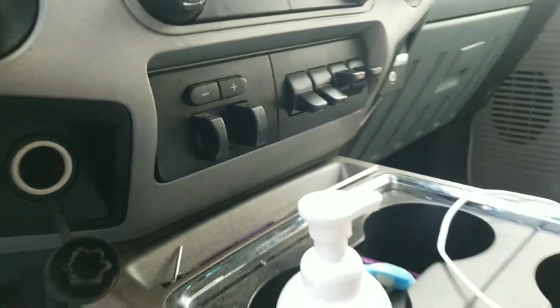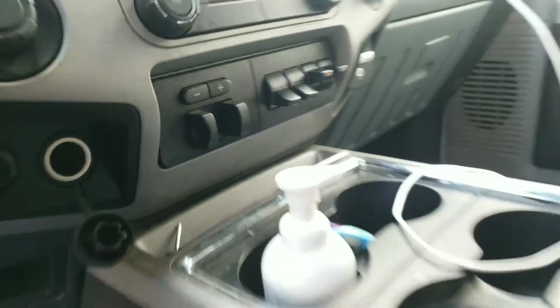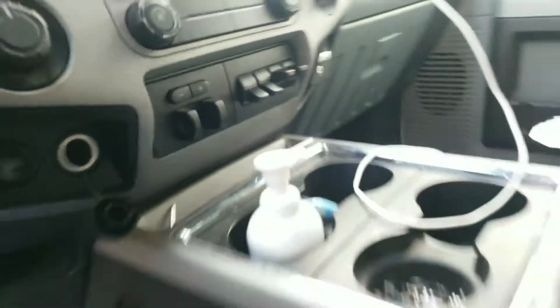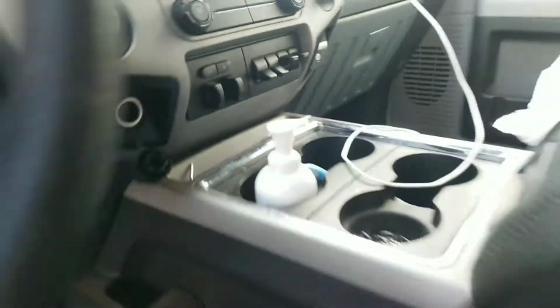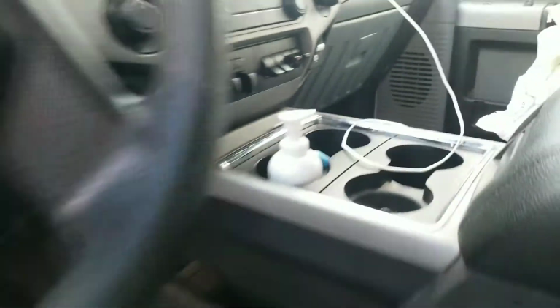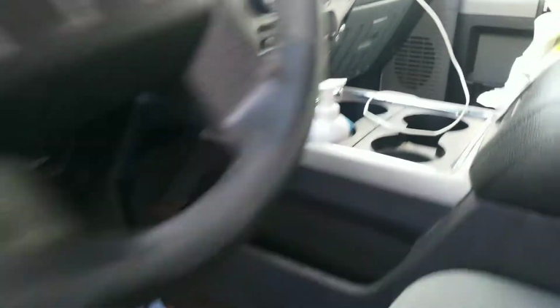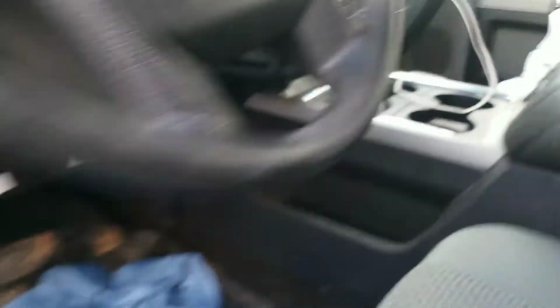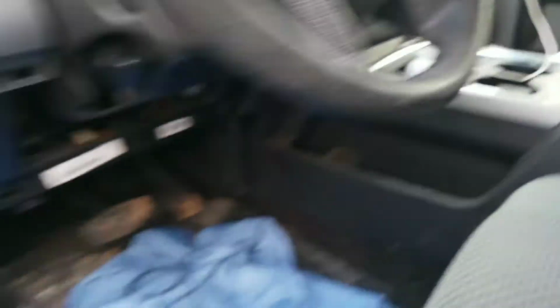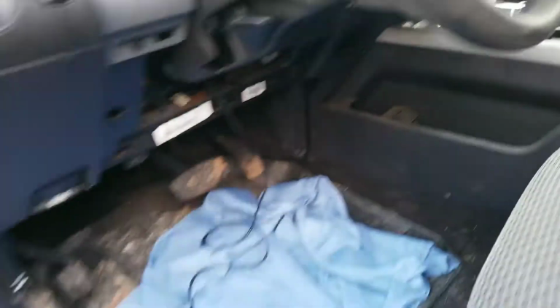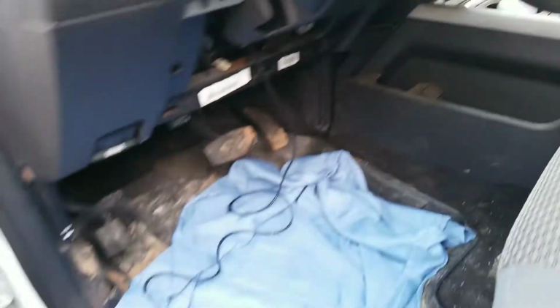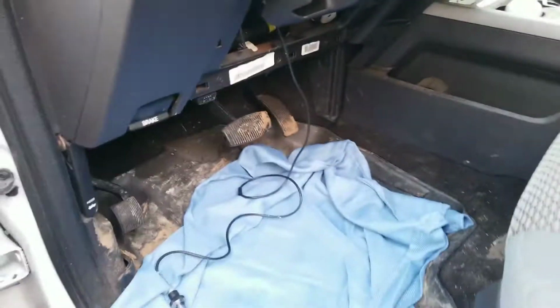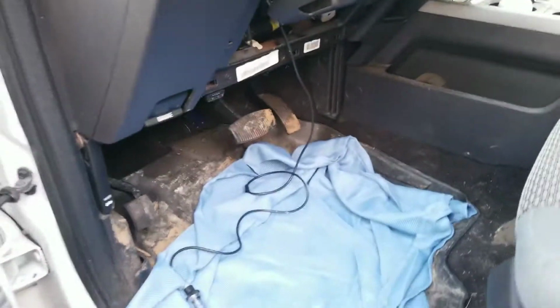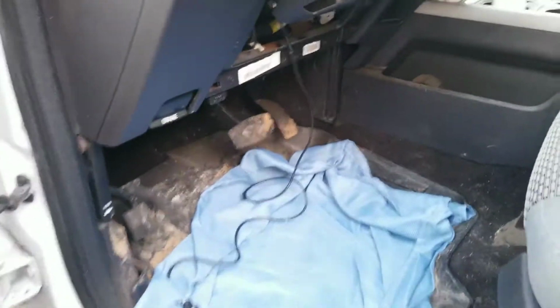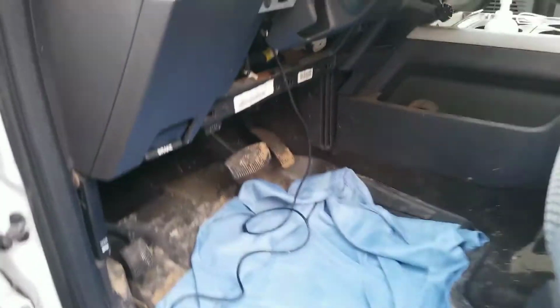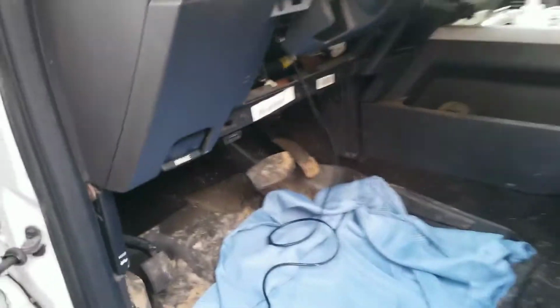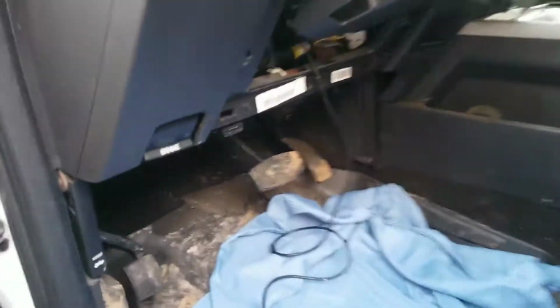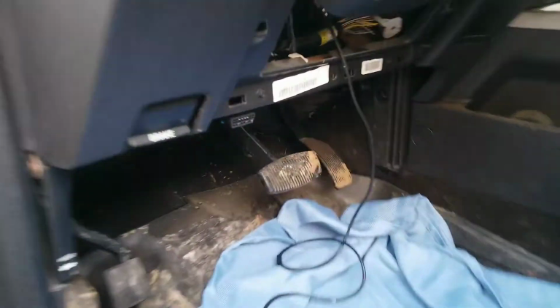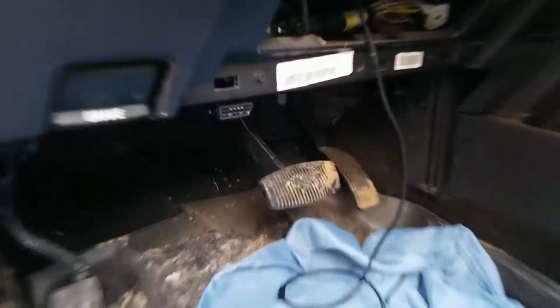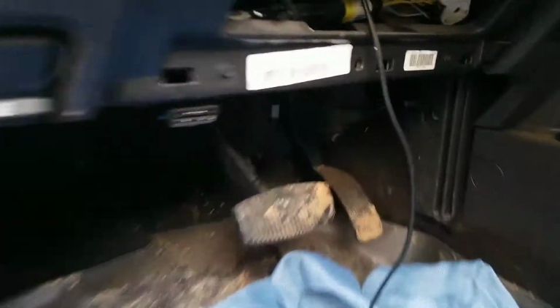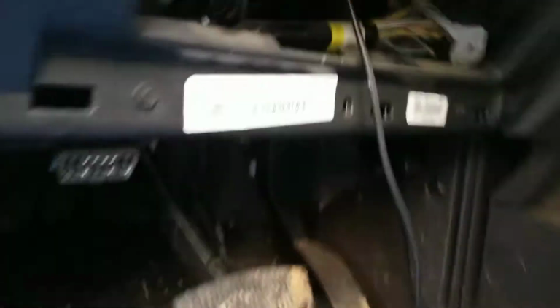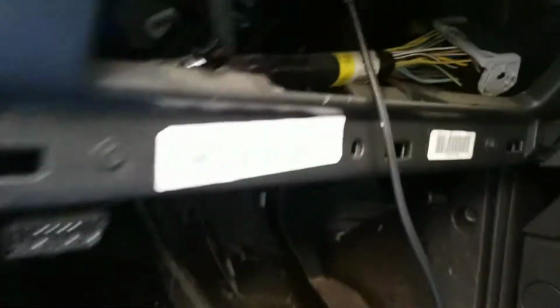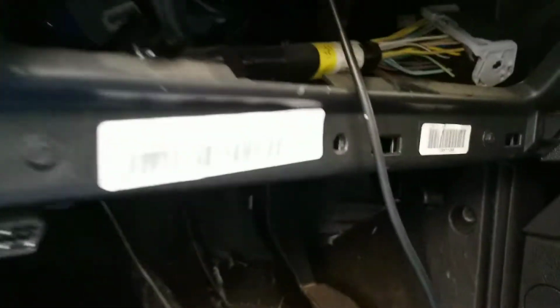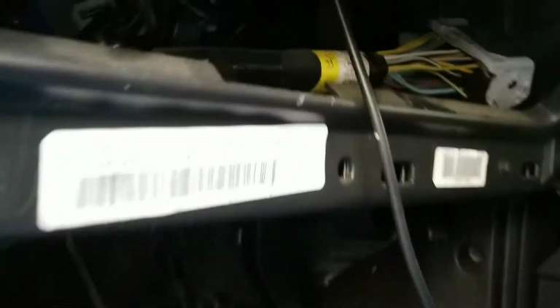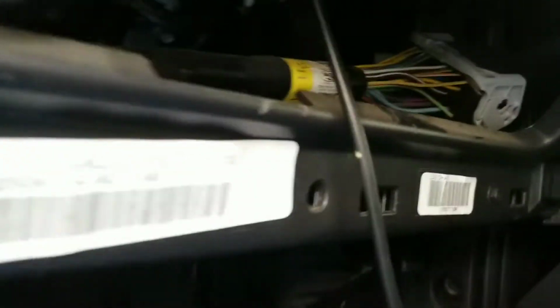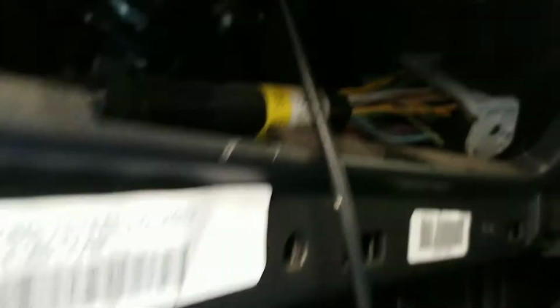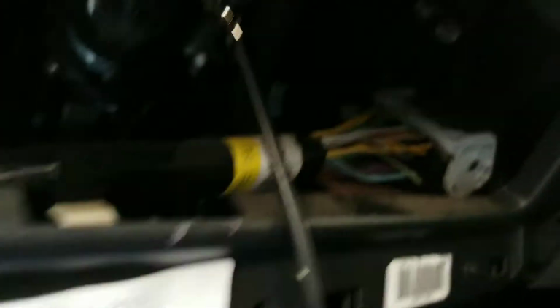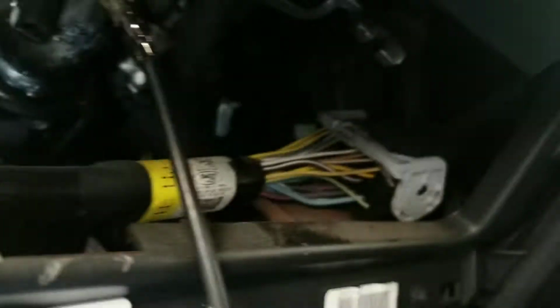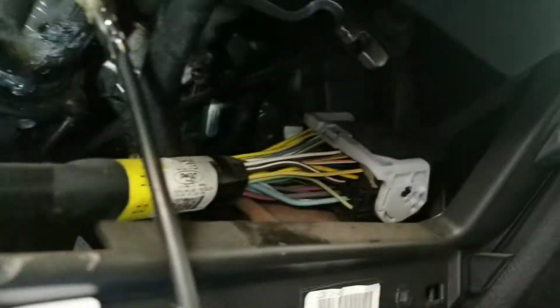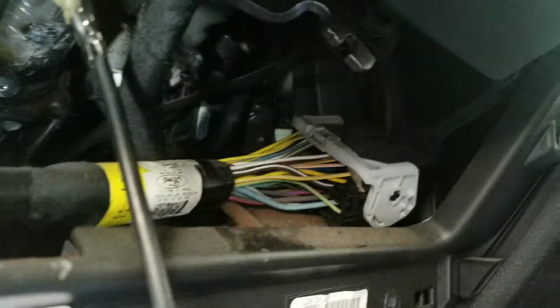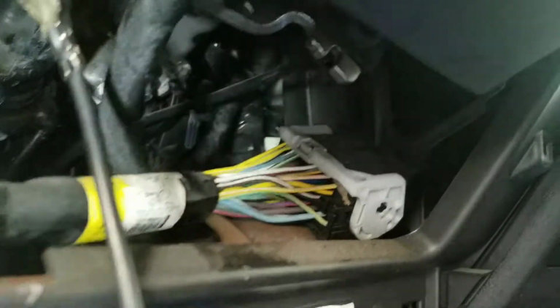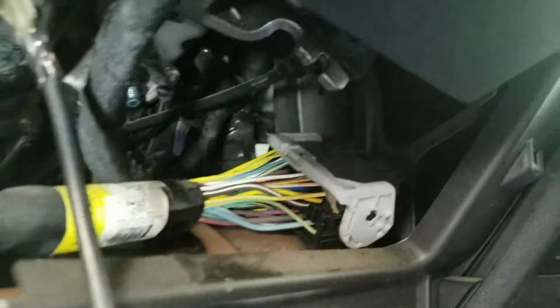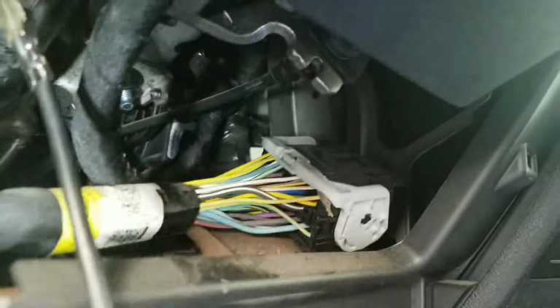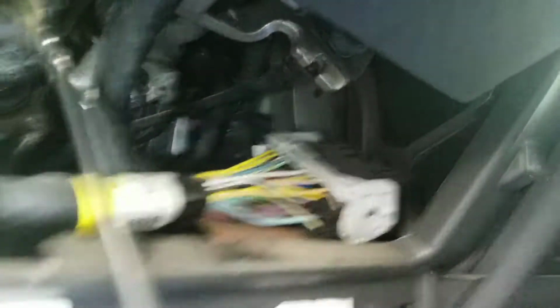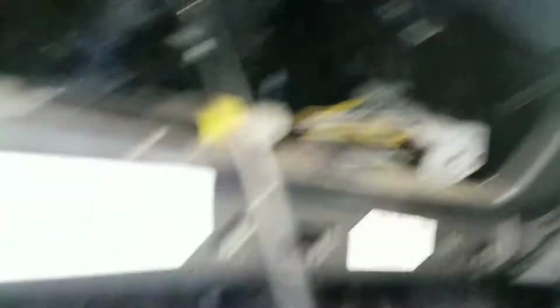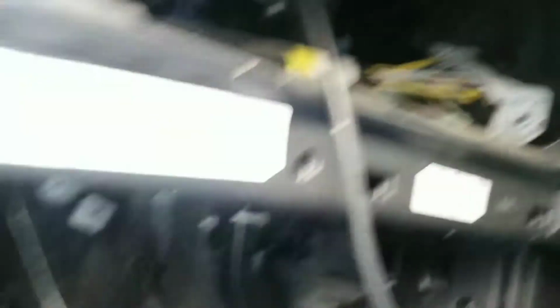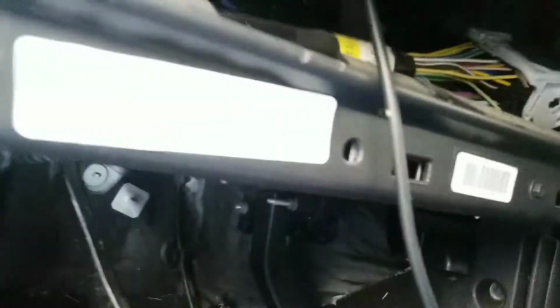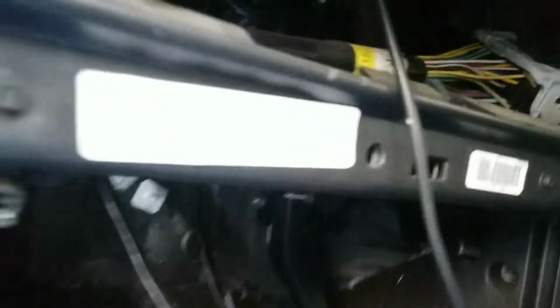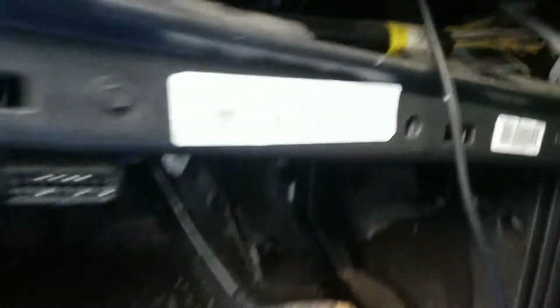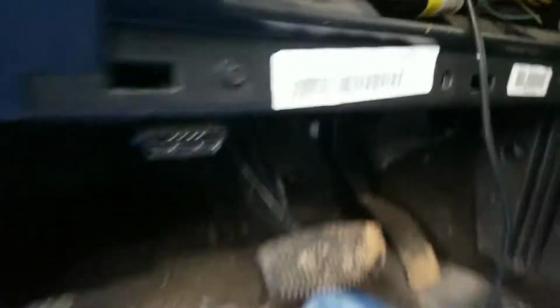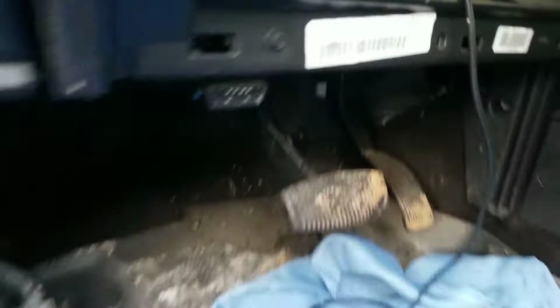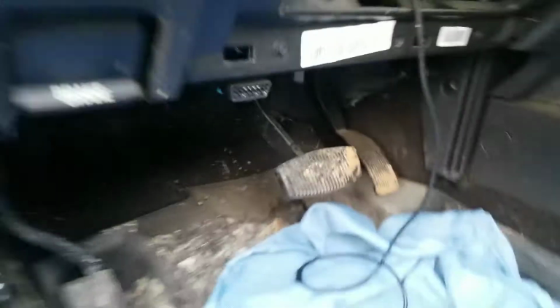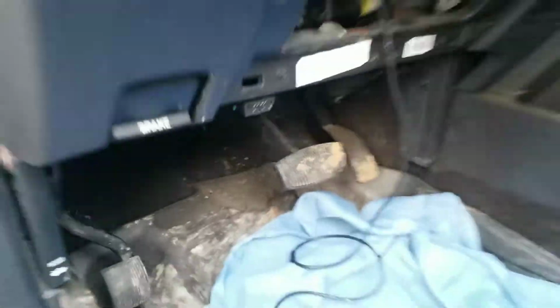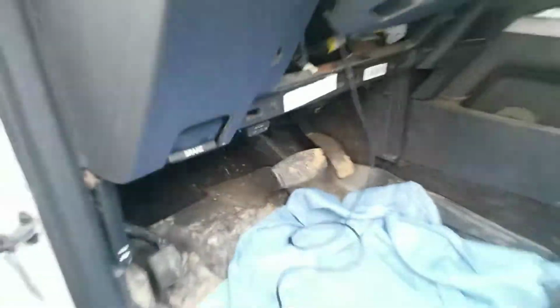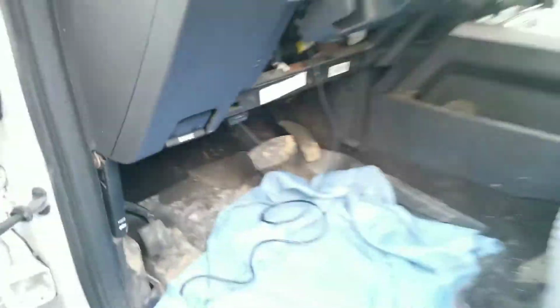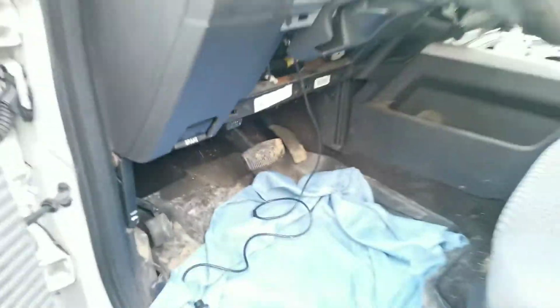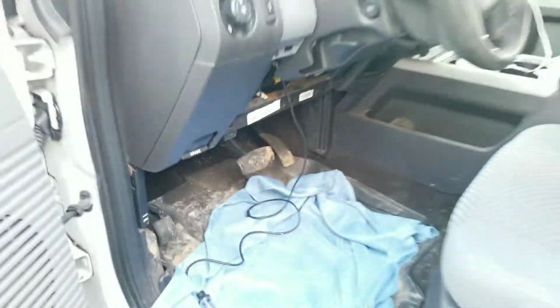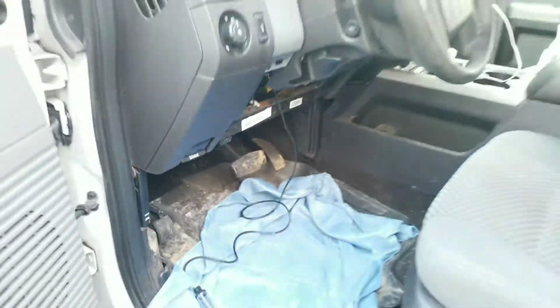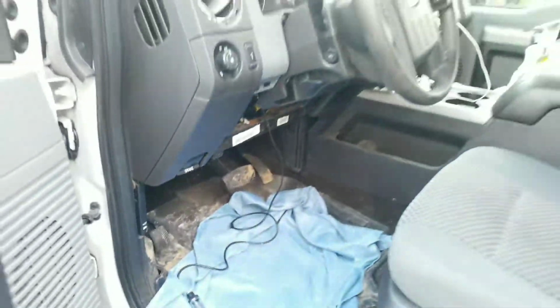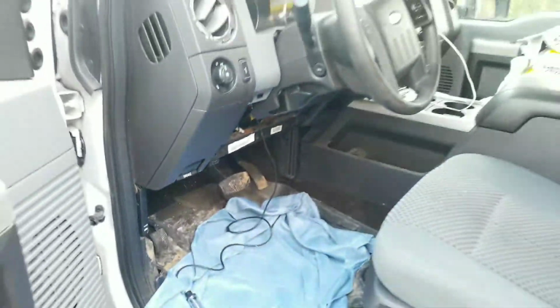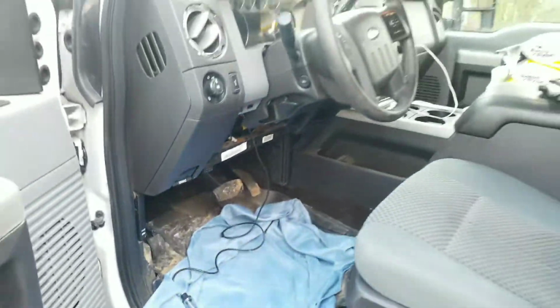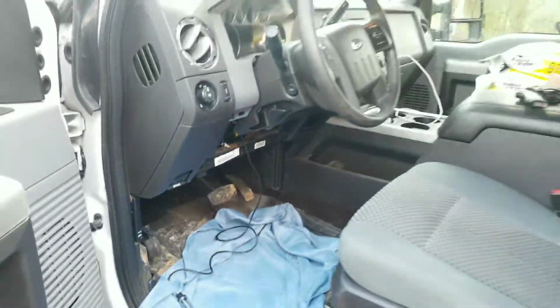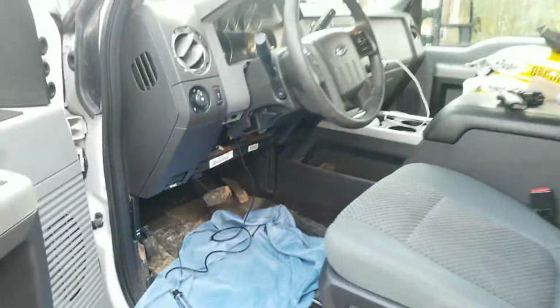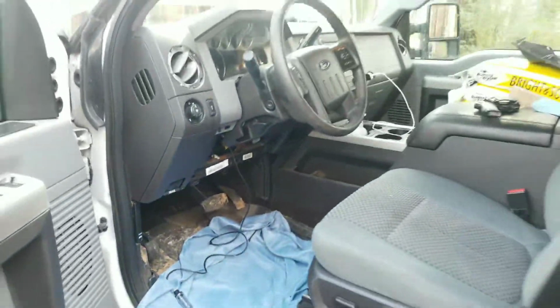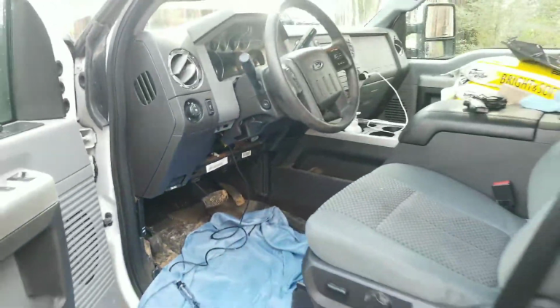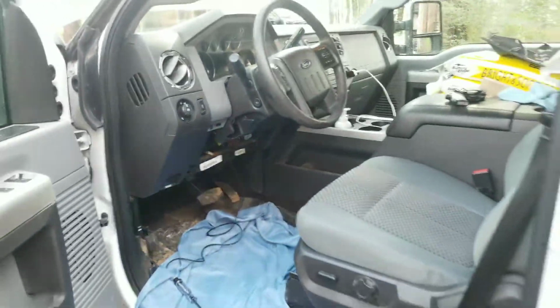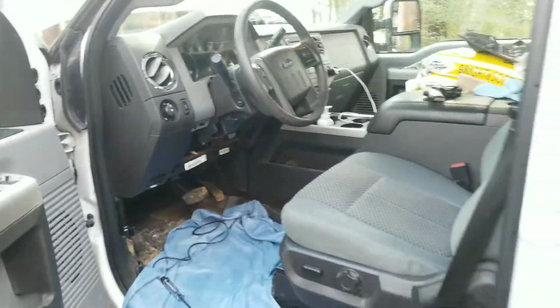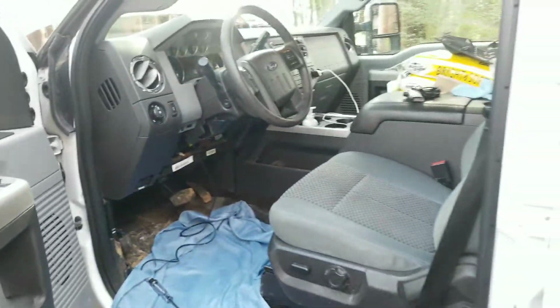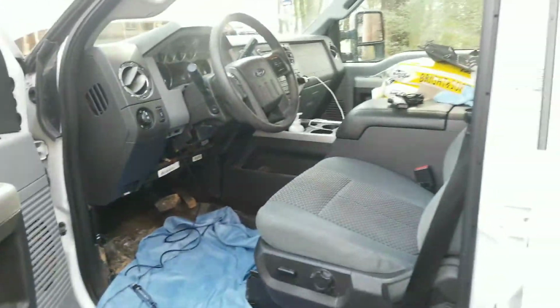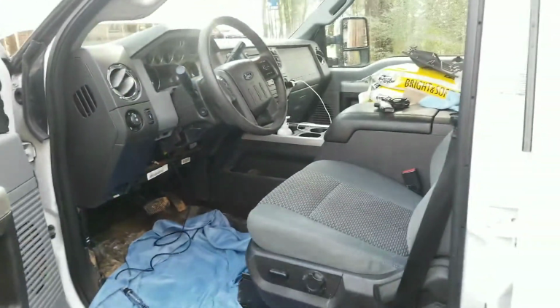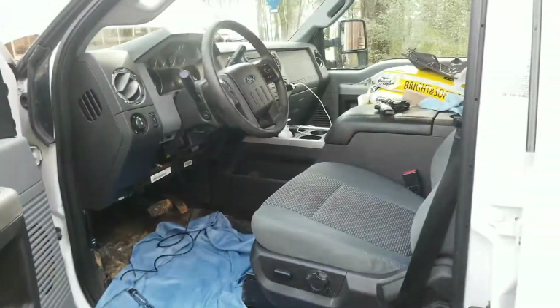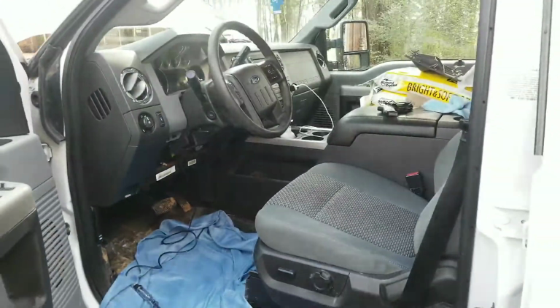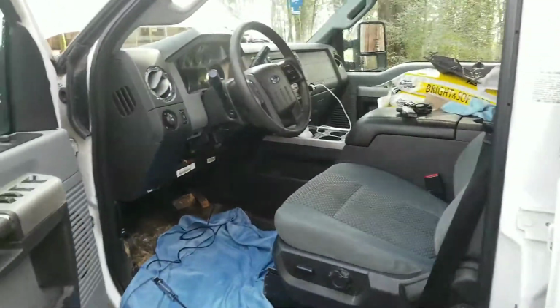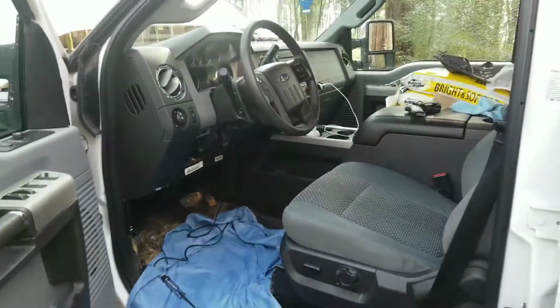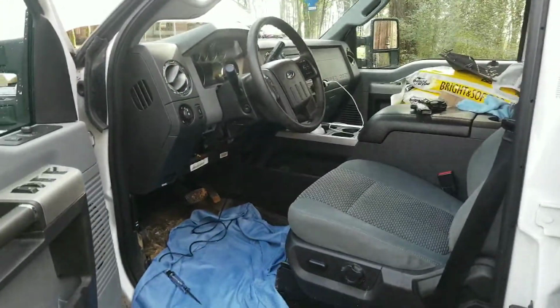I'm going to ground it anywhere else under the dash where there's metal and we'll be done. I'm going to use it for a reverse camera.